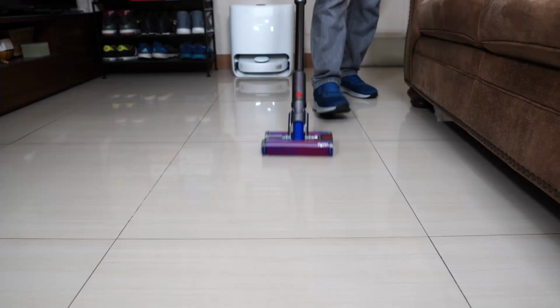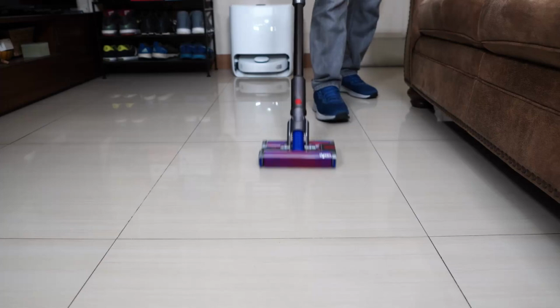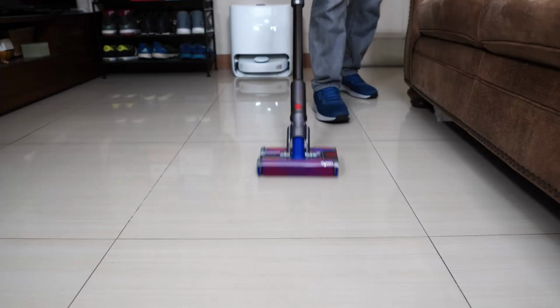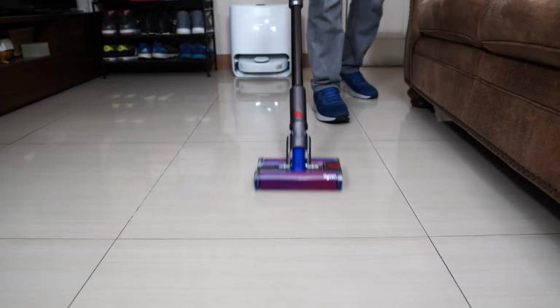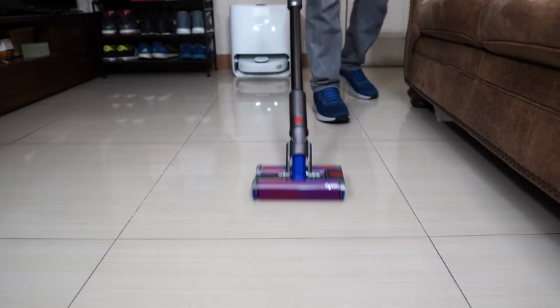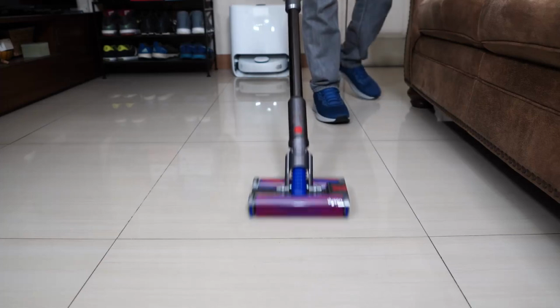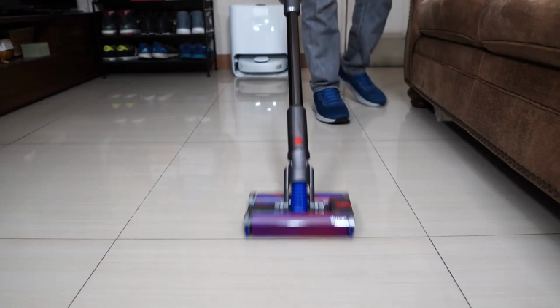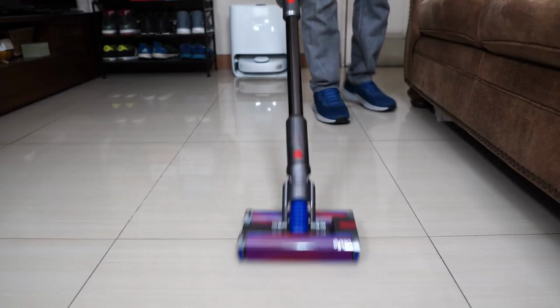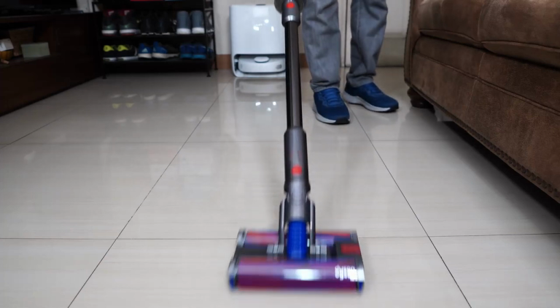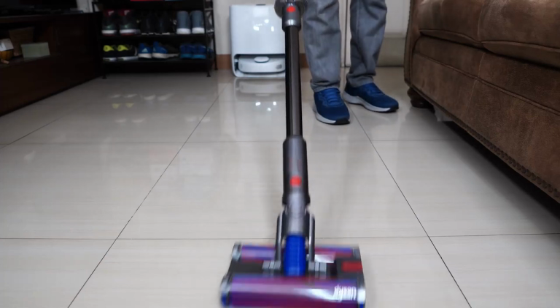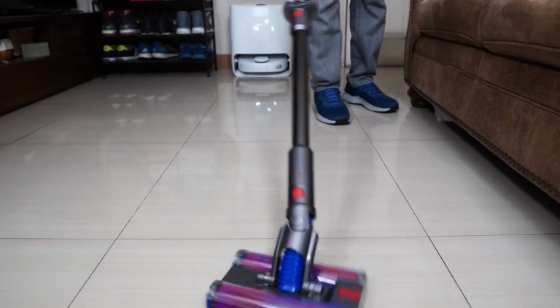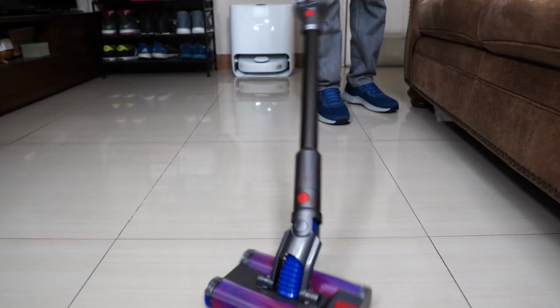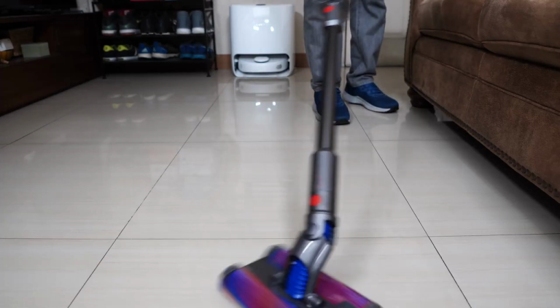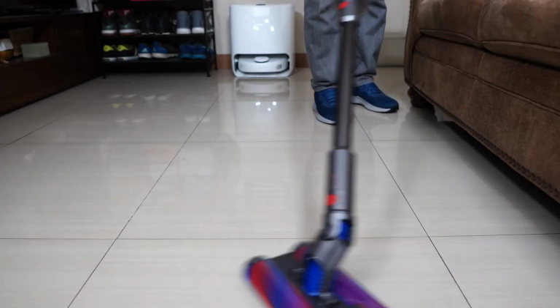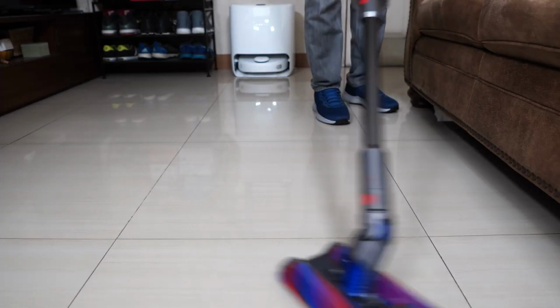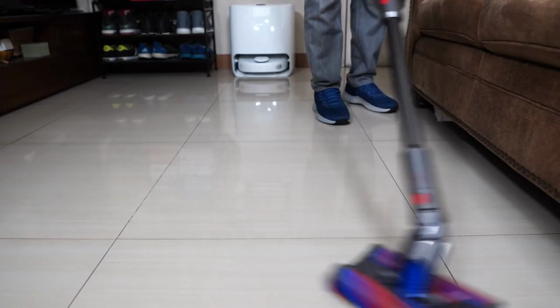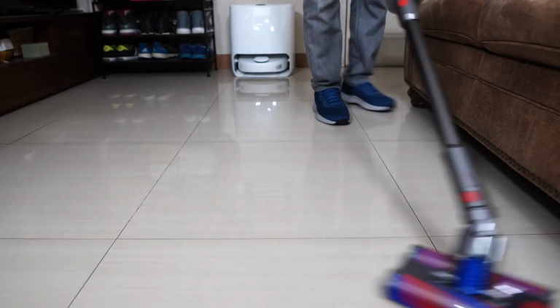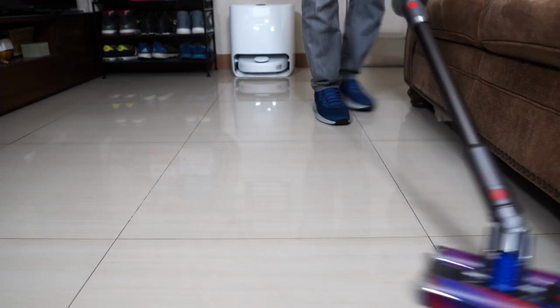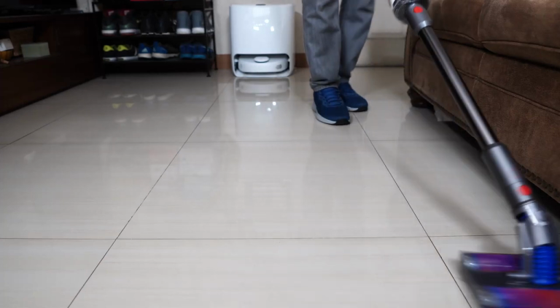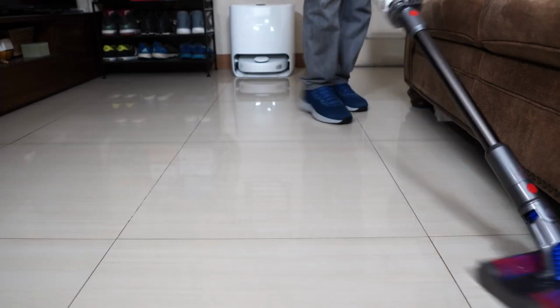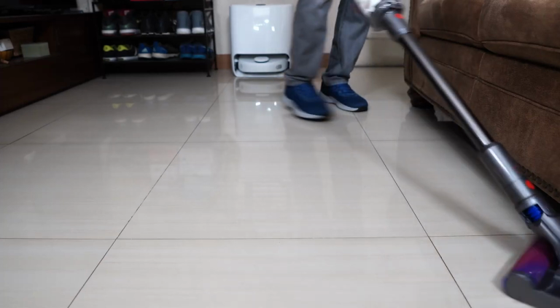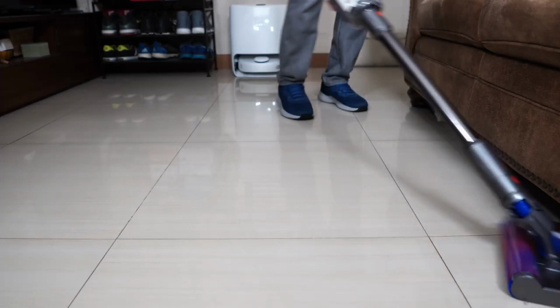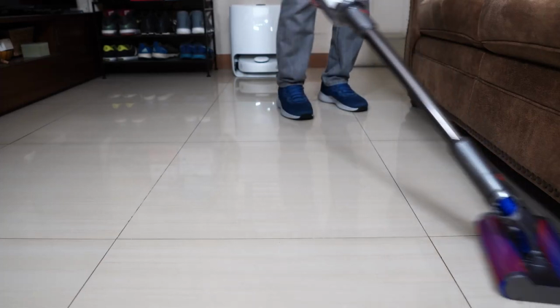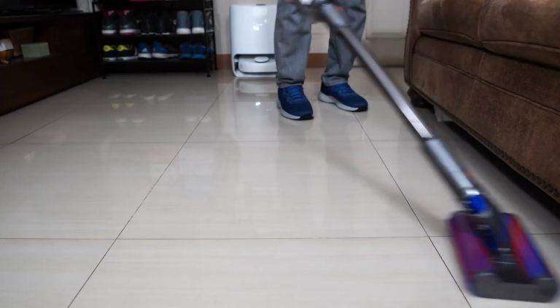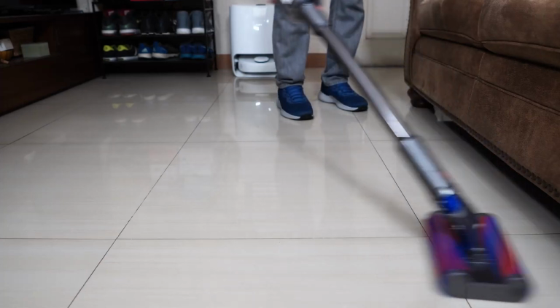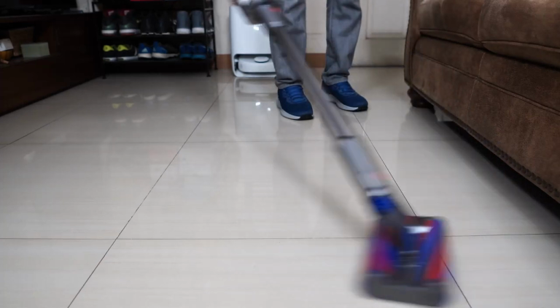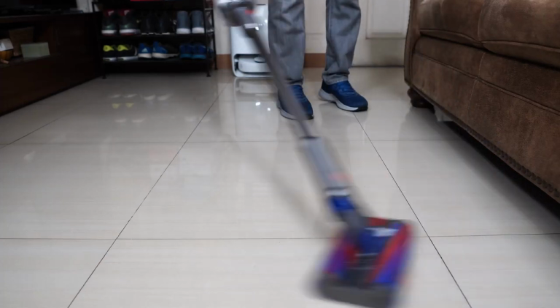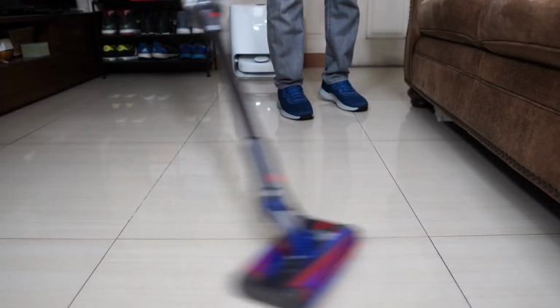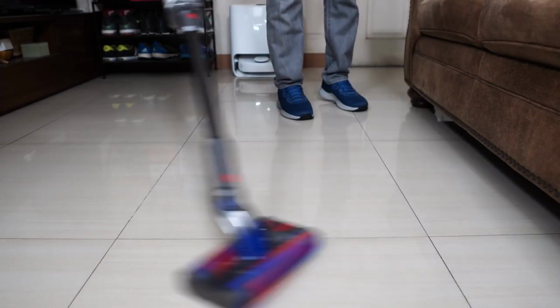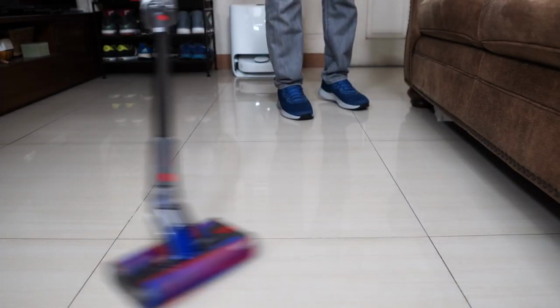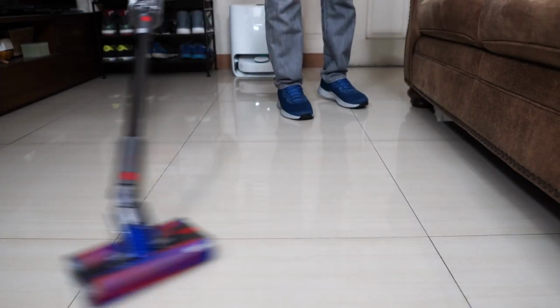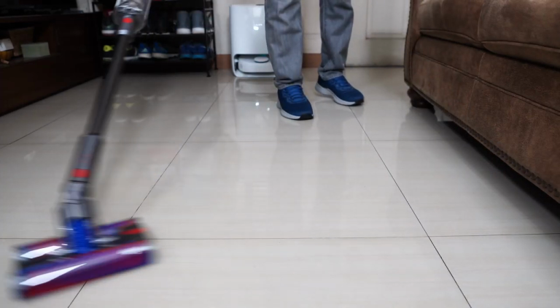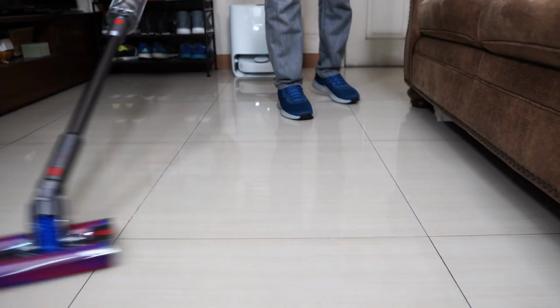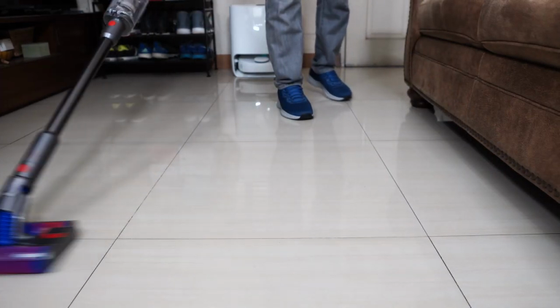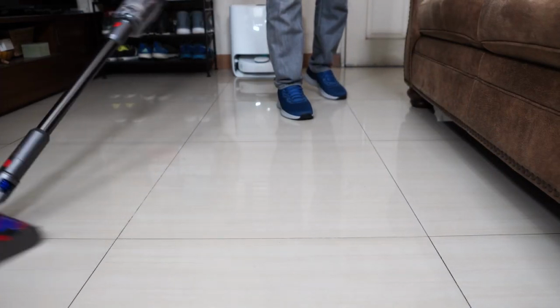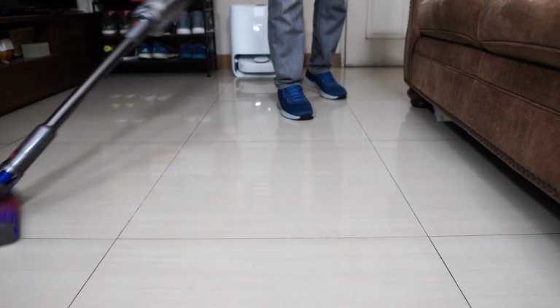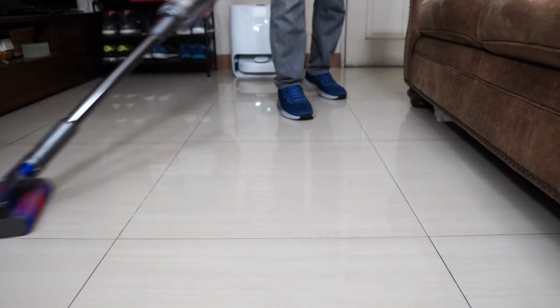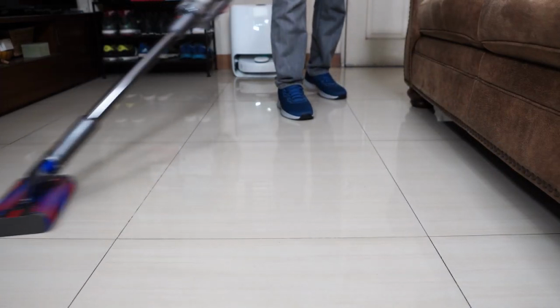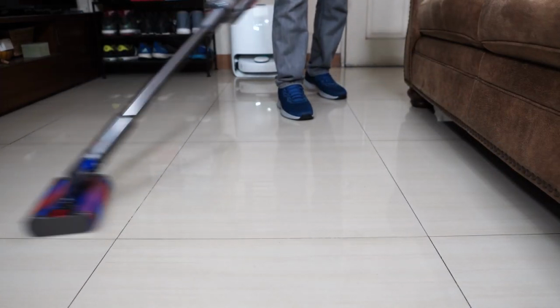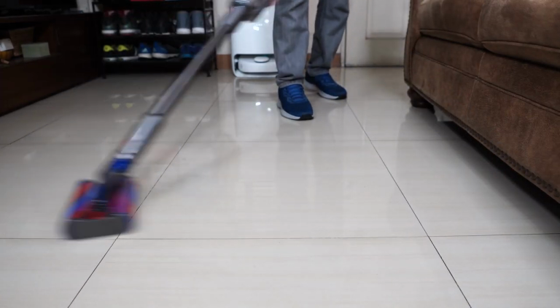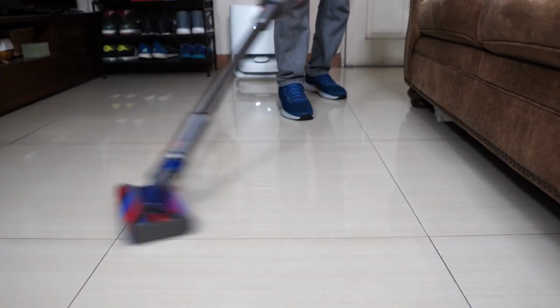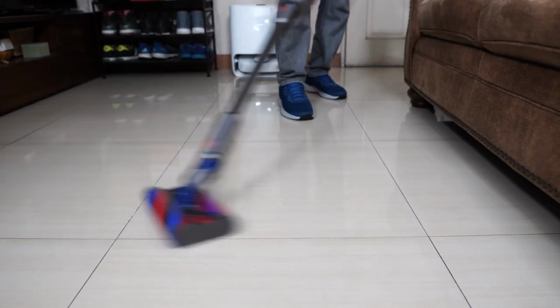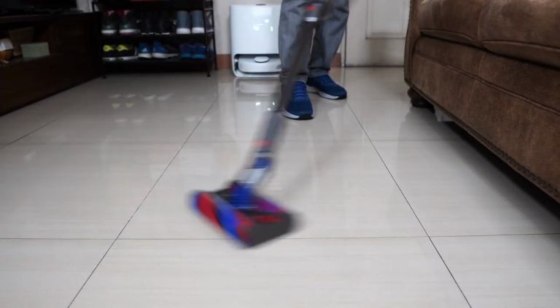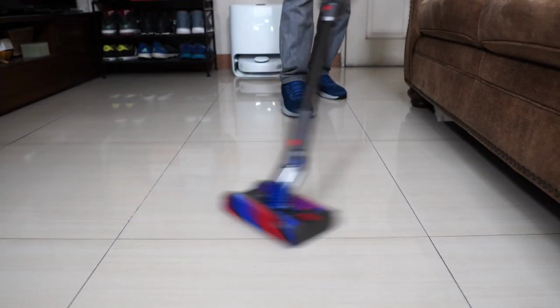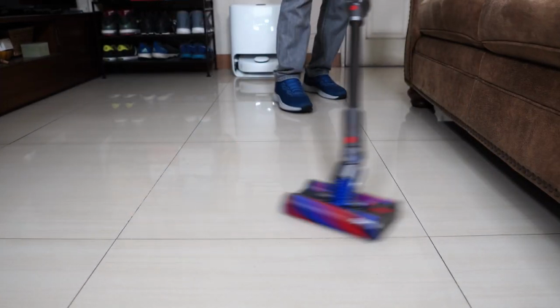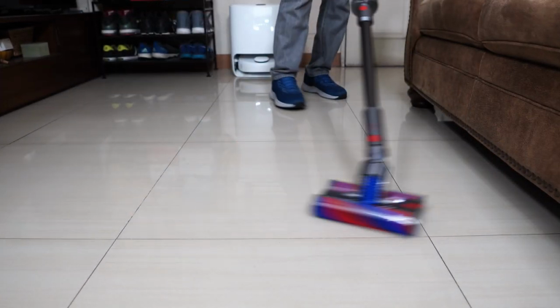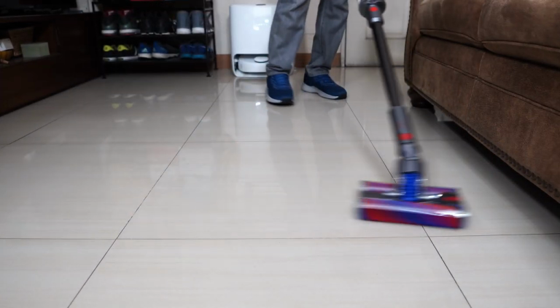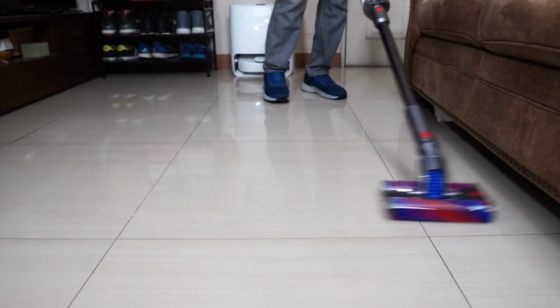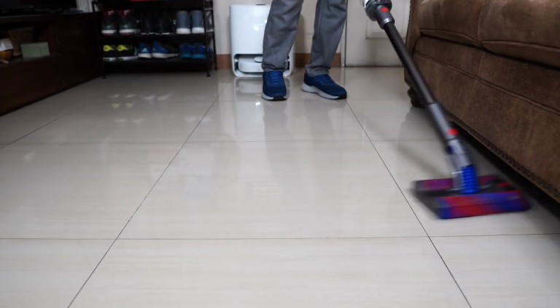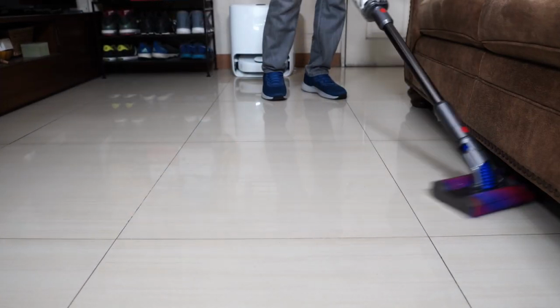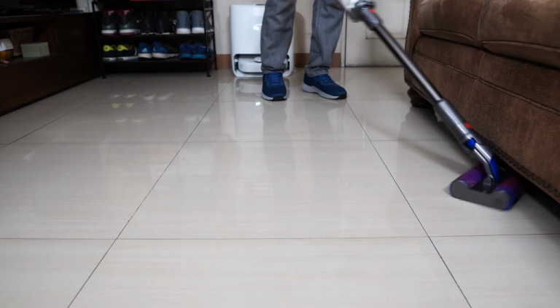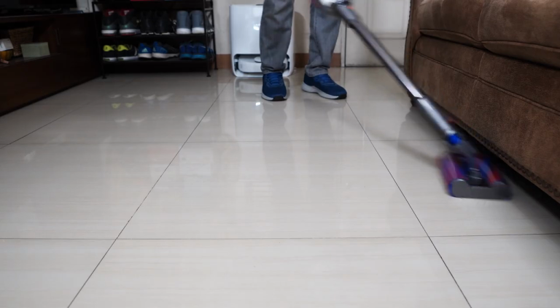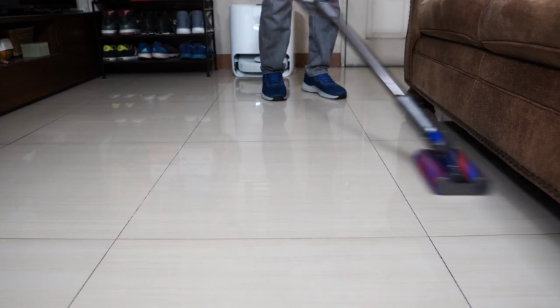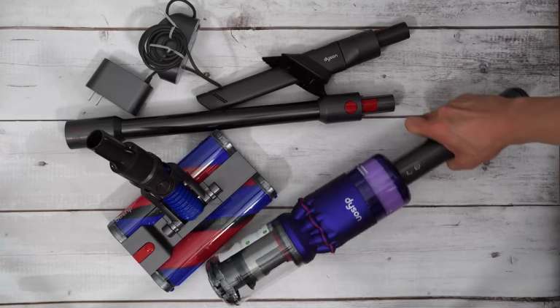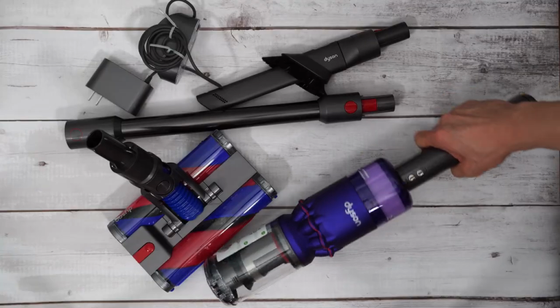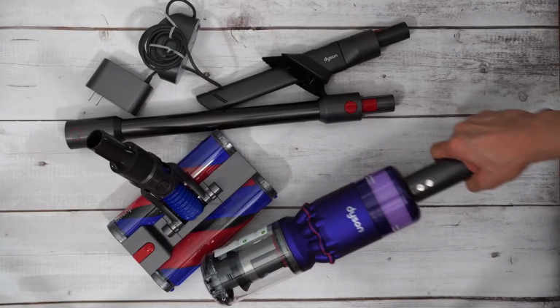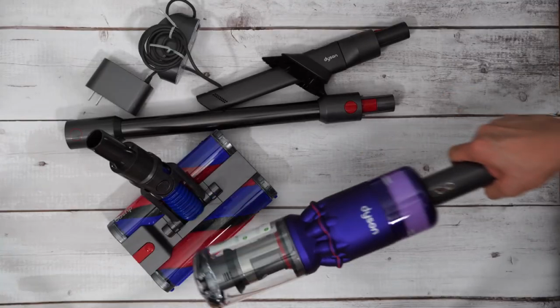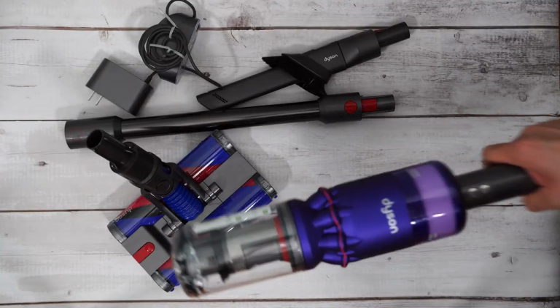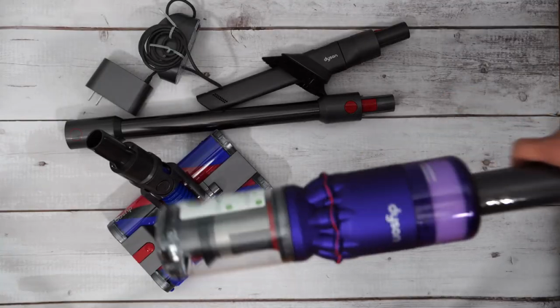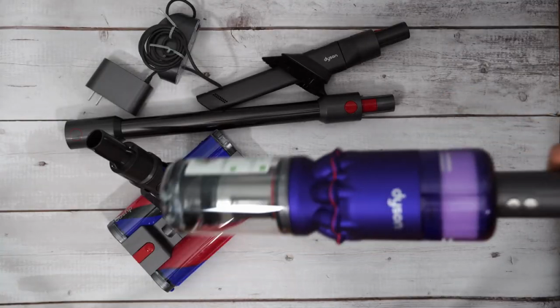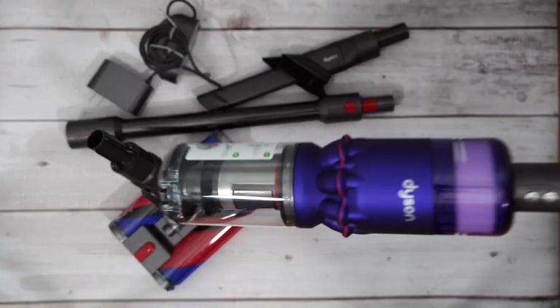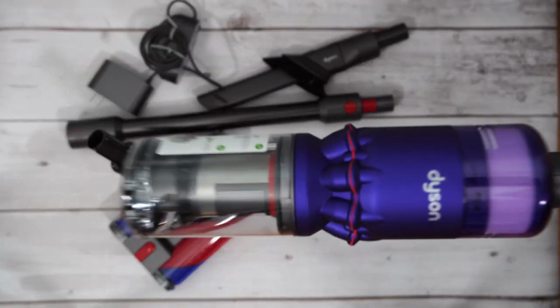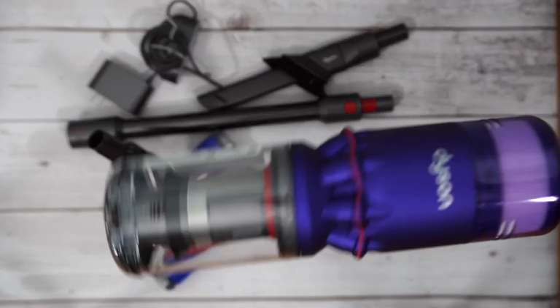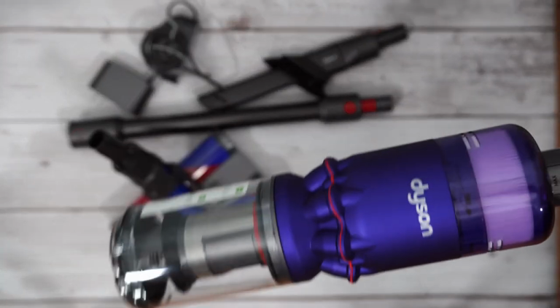Hi, welcome back to the Cordless Vacuum Guide. In this review, we'll be looking at another brand new product from Dyson: the Omni Glide.